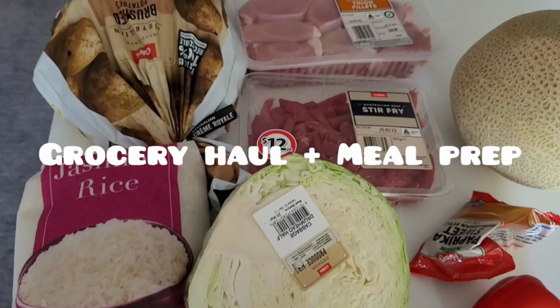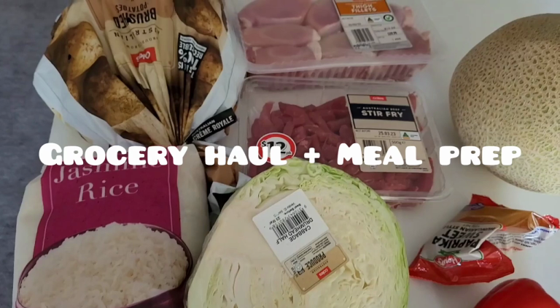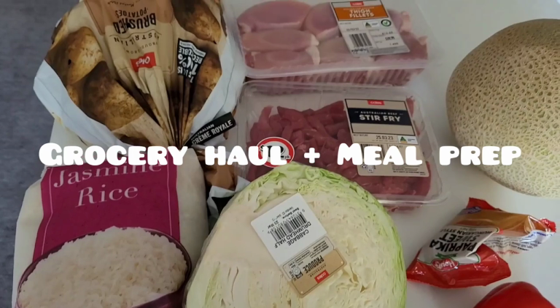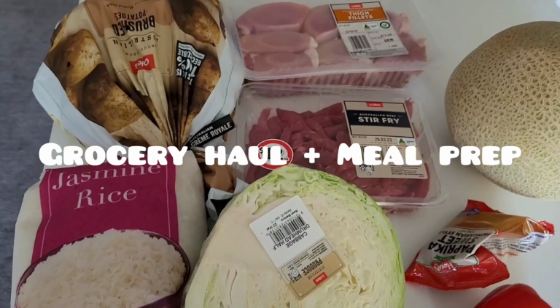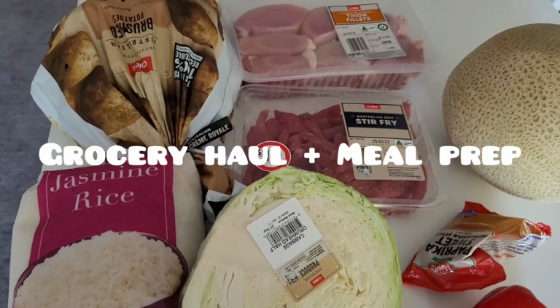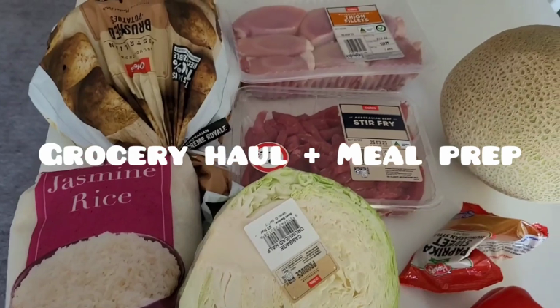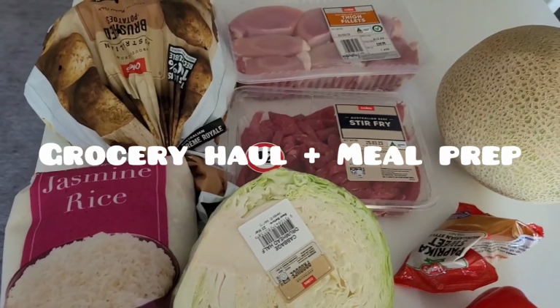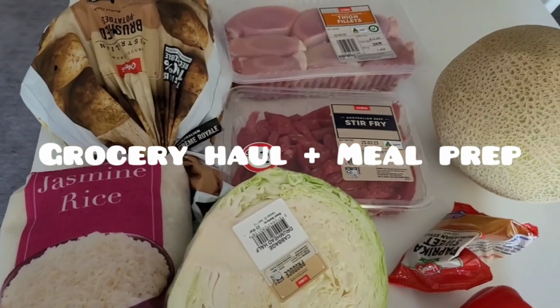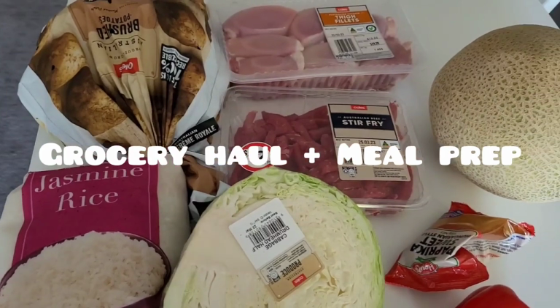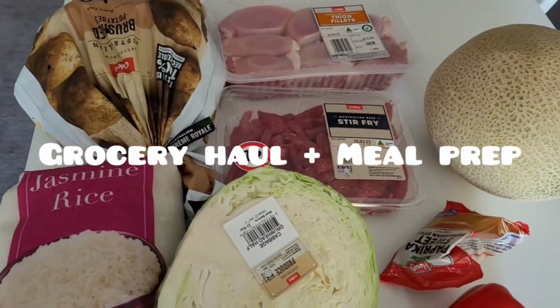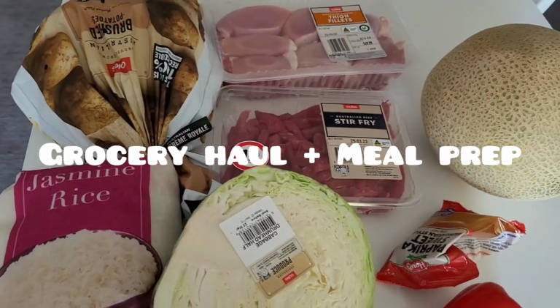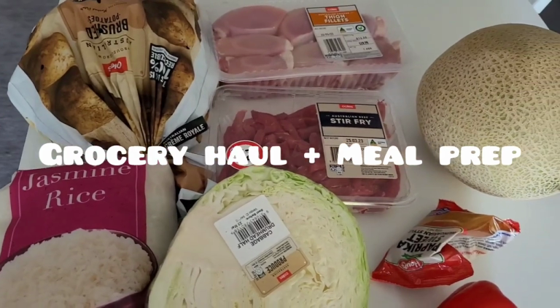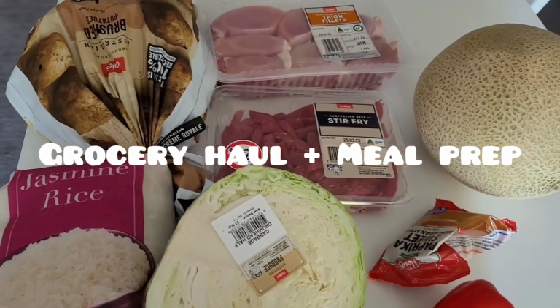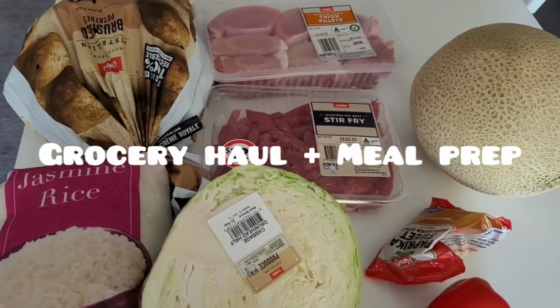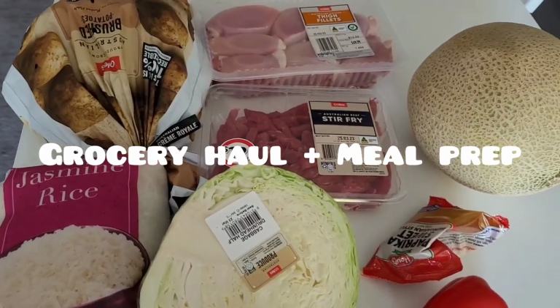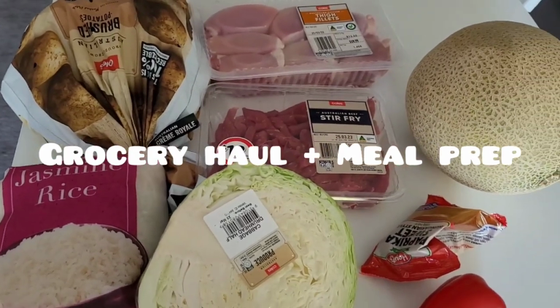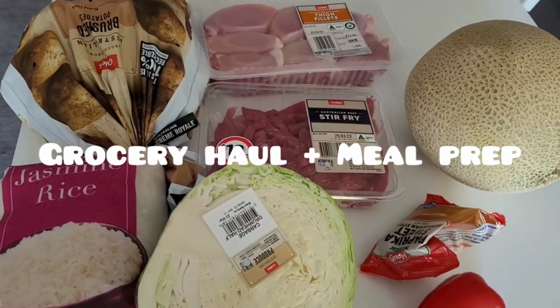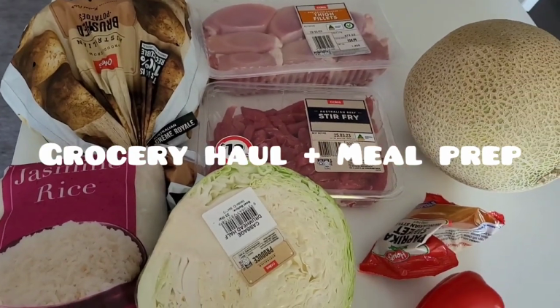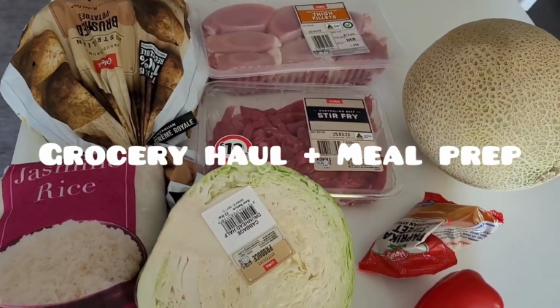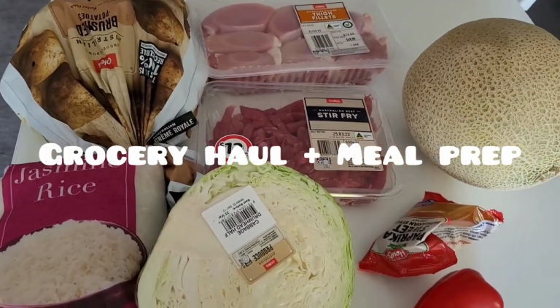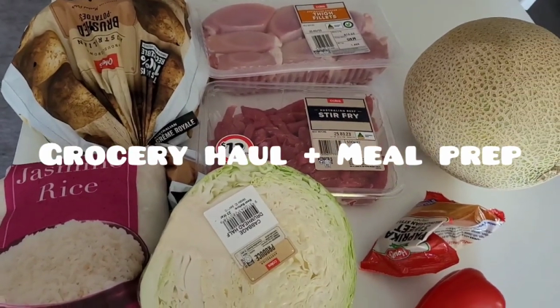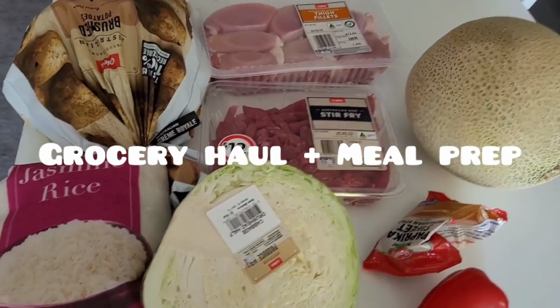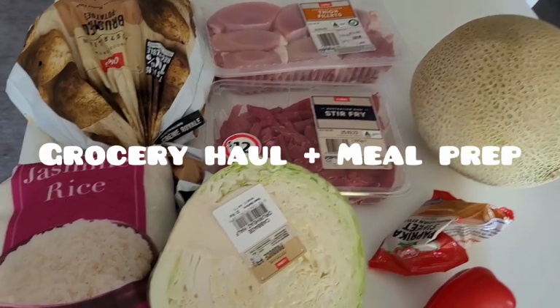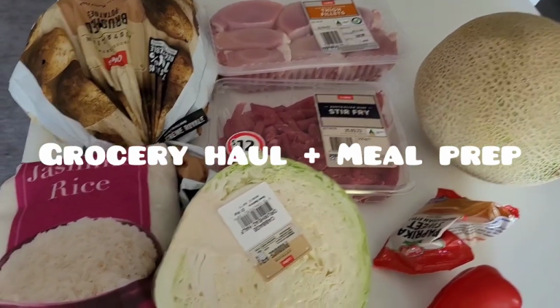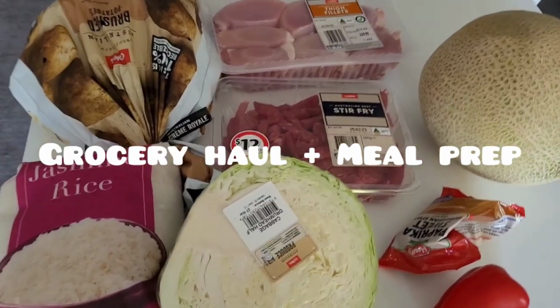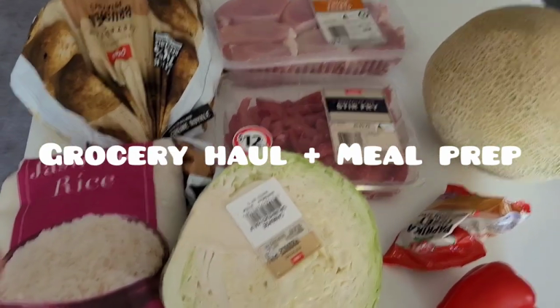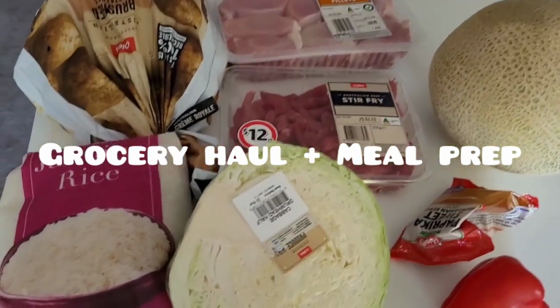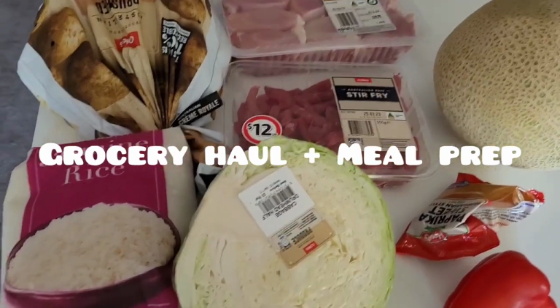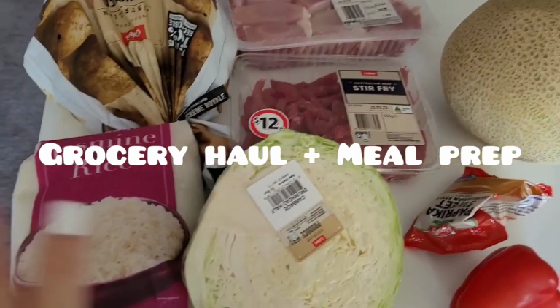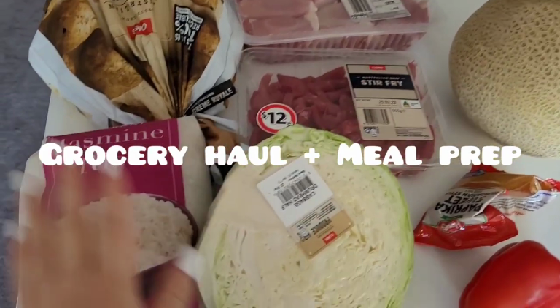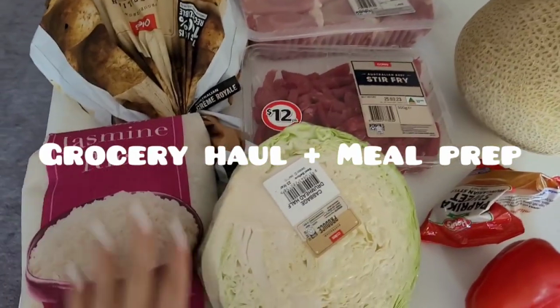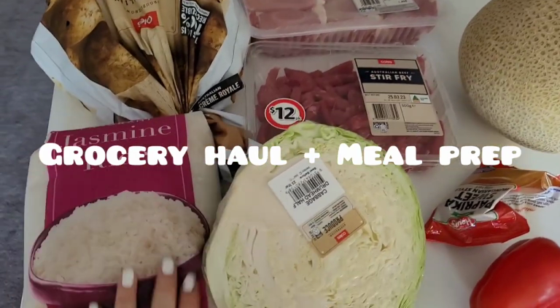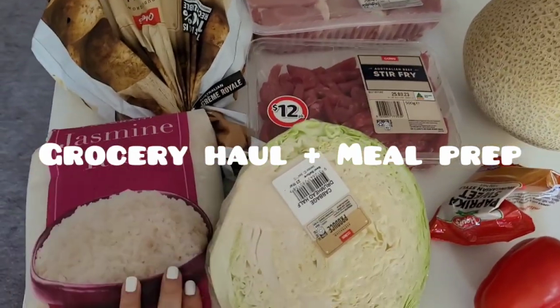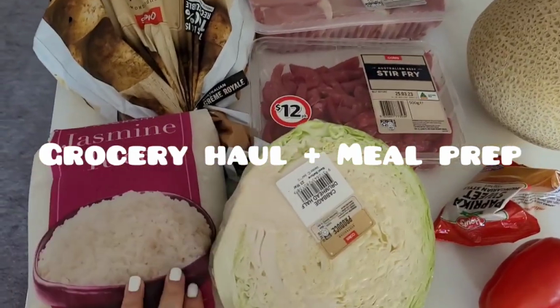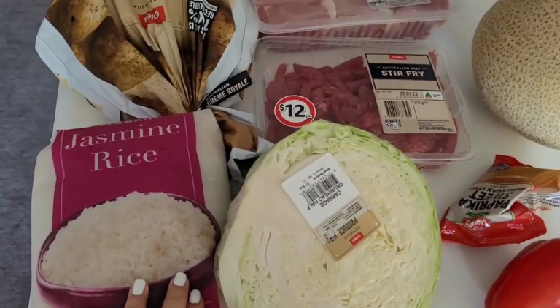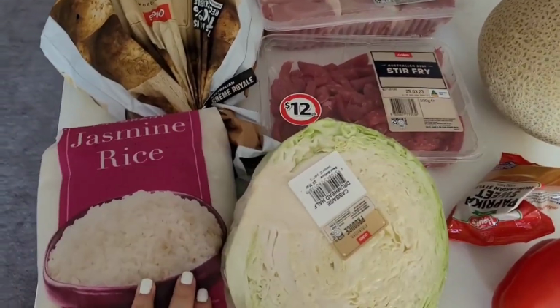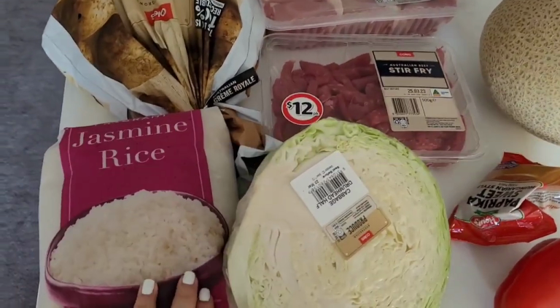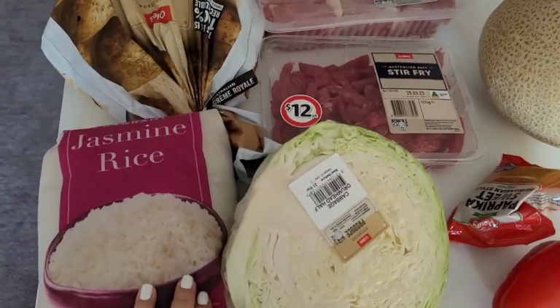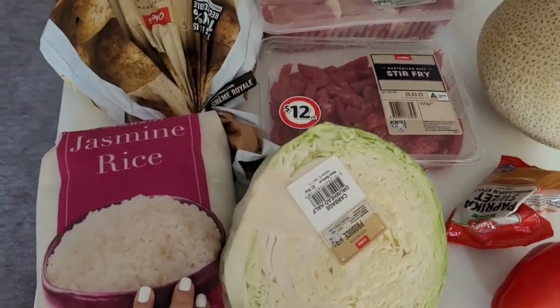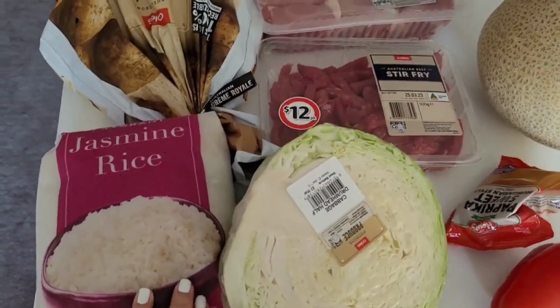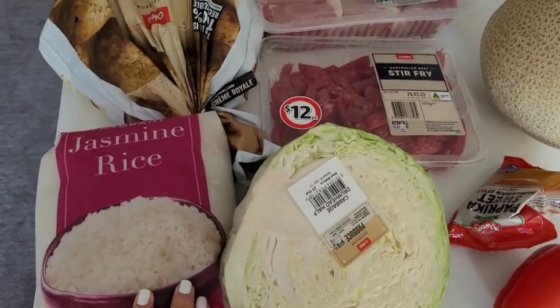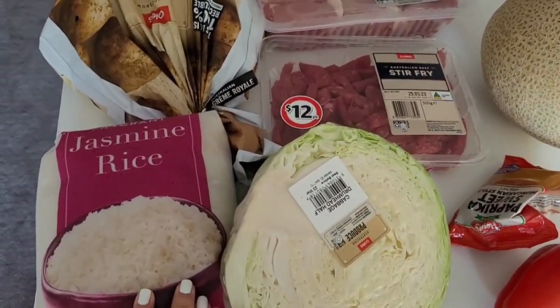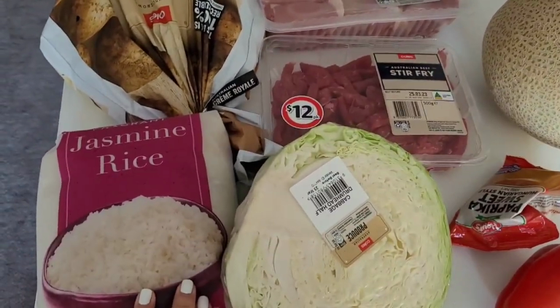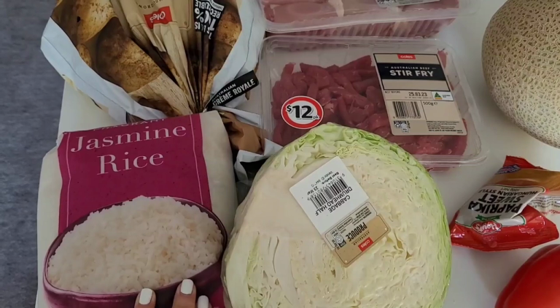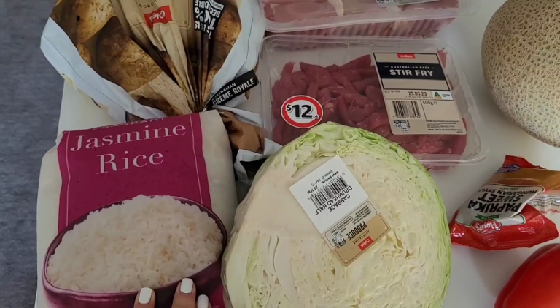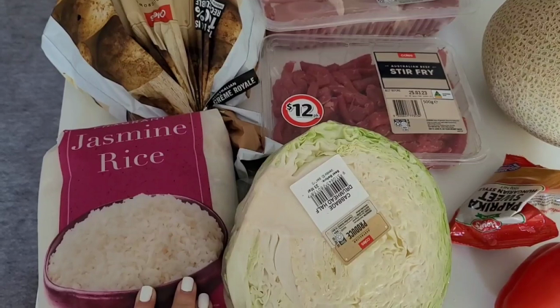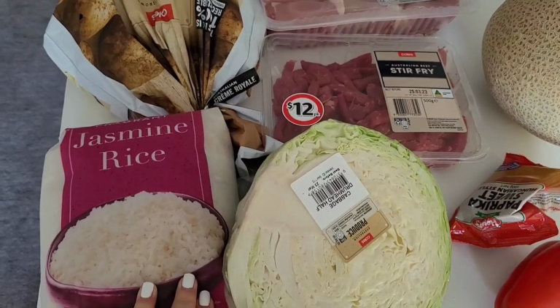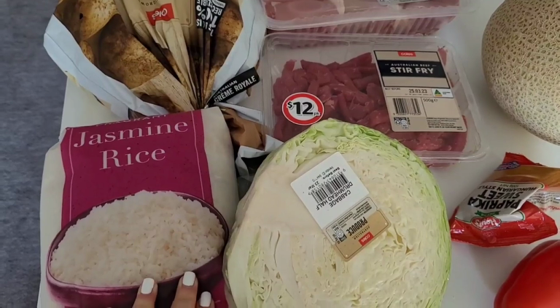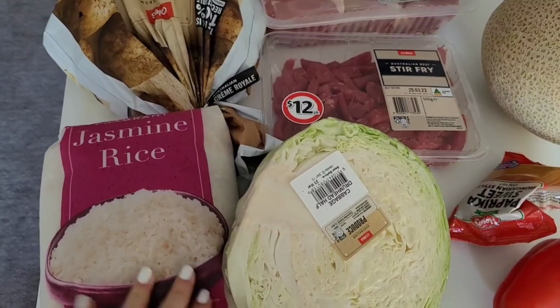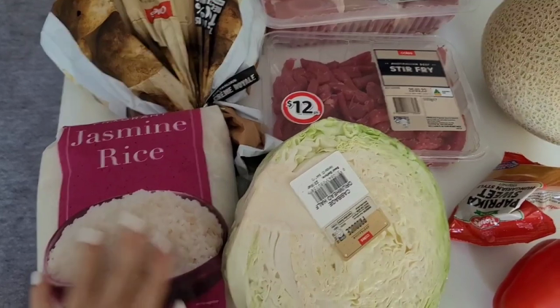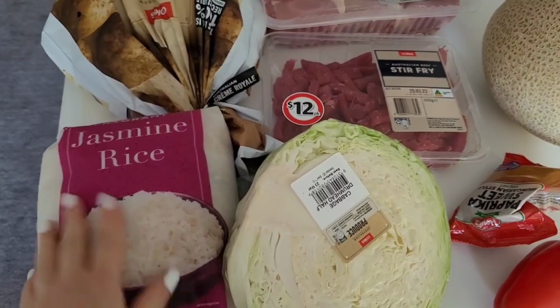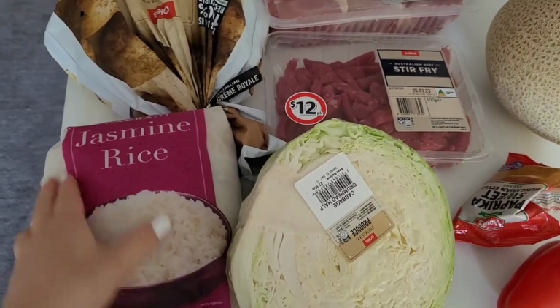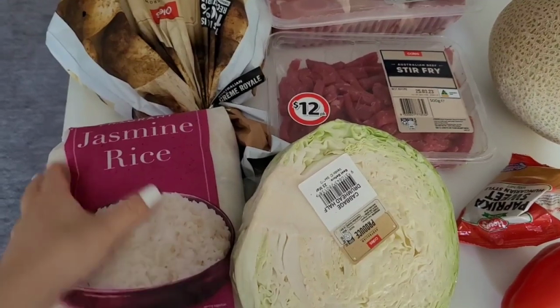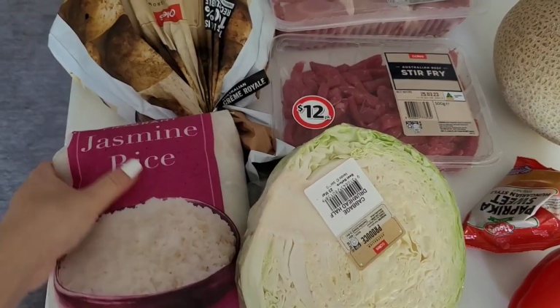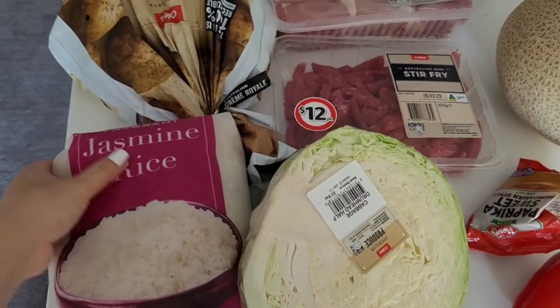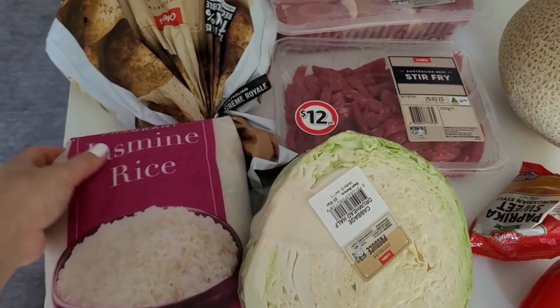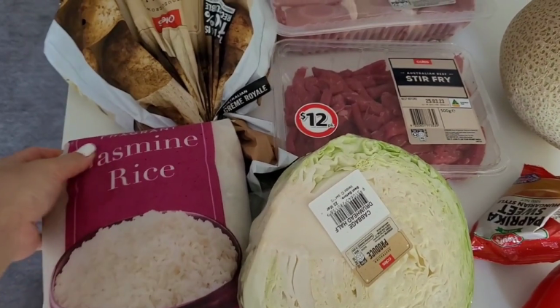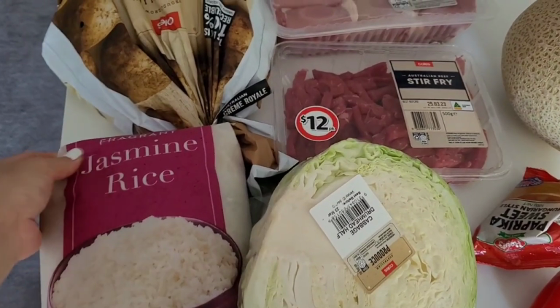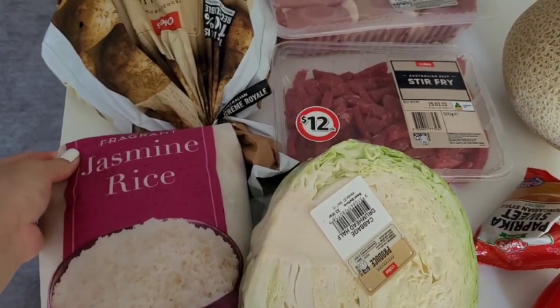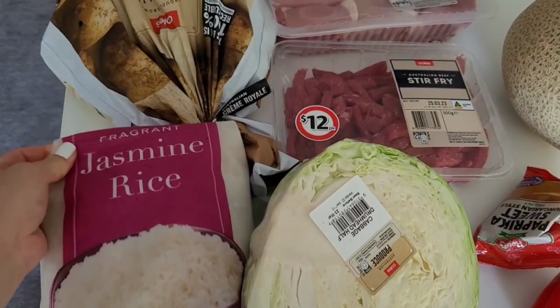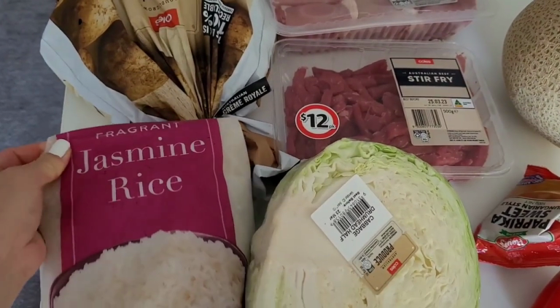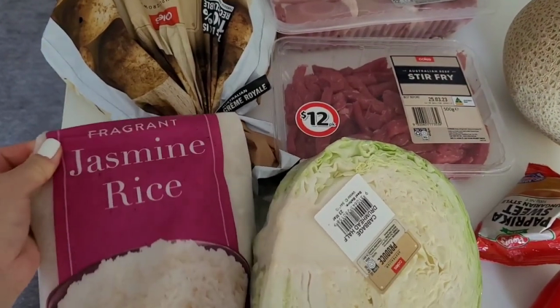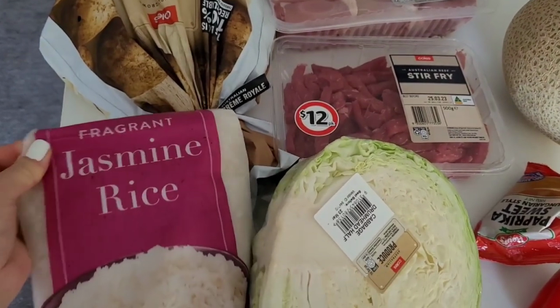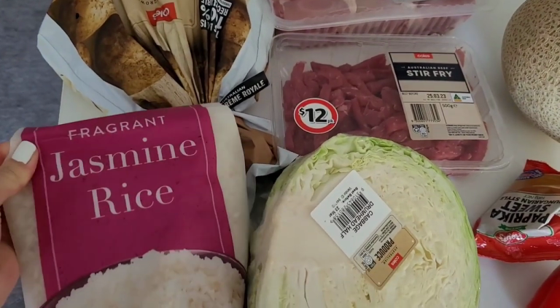Hey guys, welcome back to my channel. Just filming a really small grocery haul. I'll be doing some meal prep for my partner, so I'll show you guys what I make.